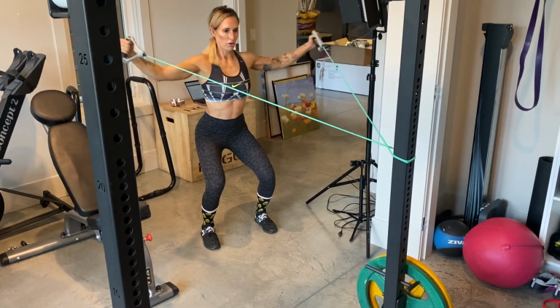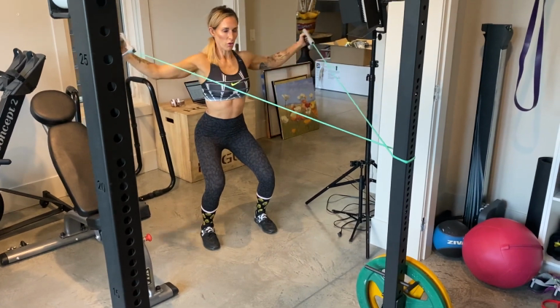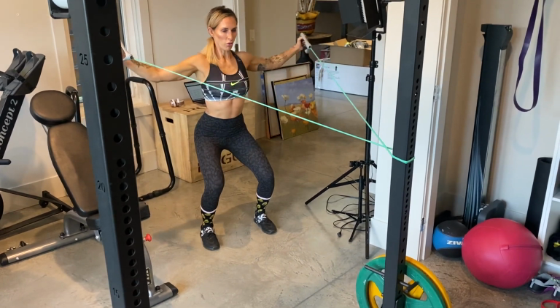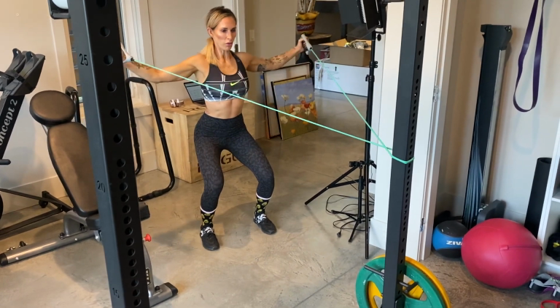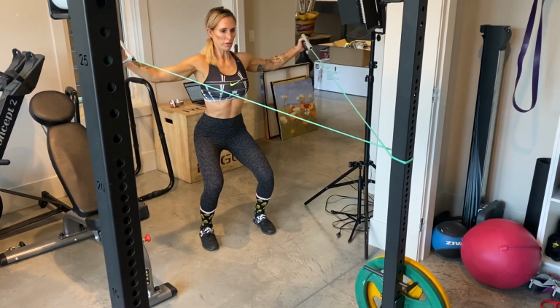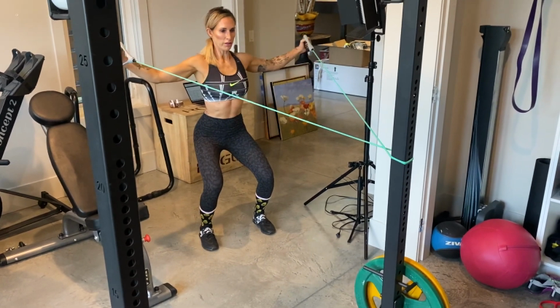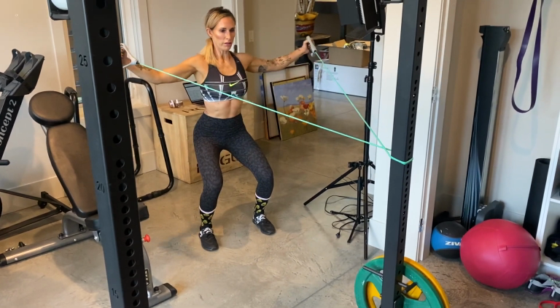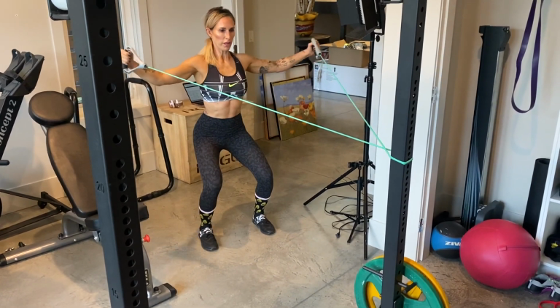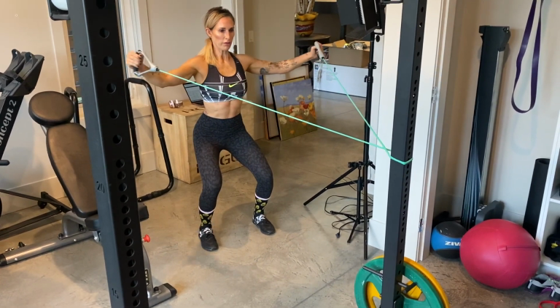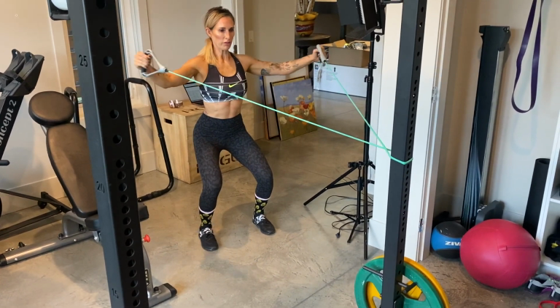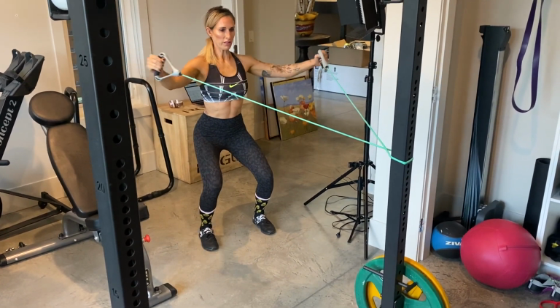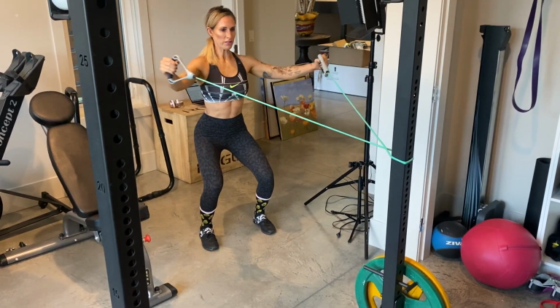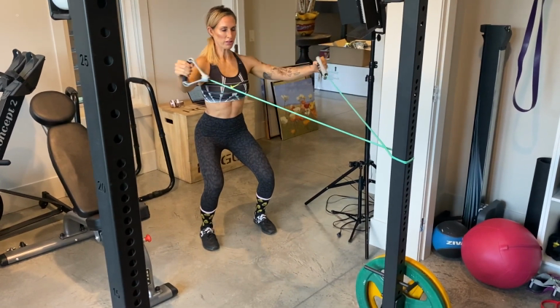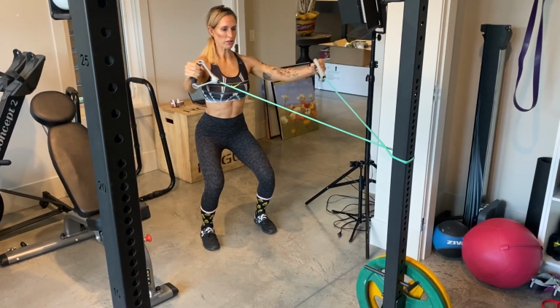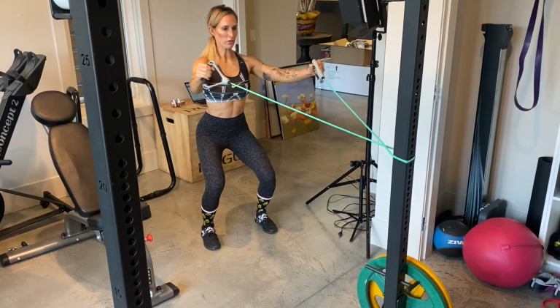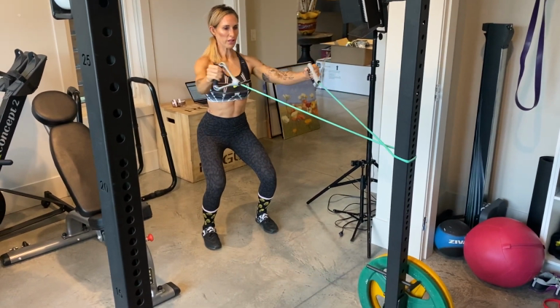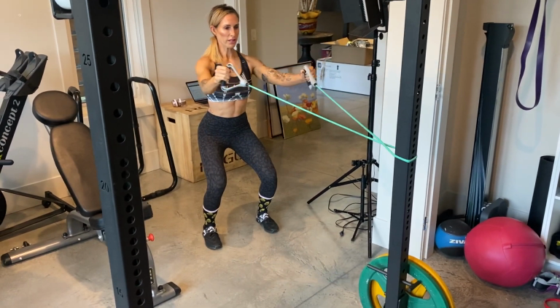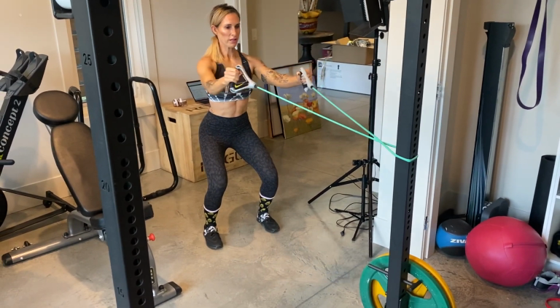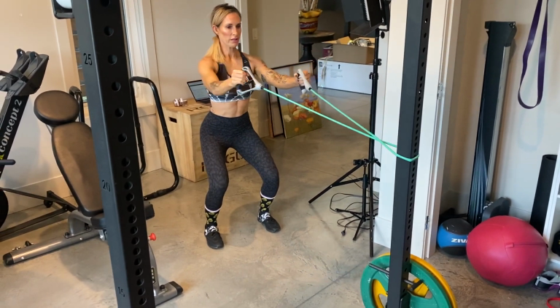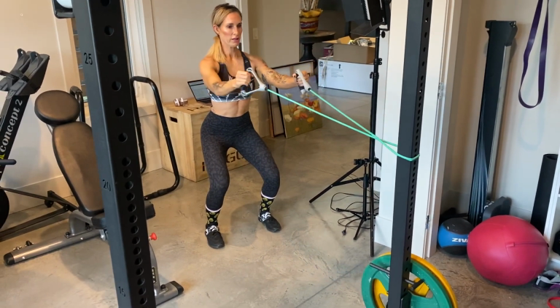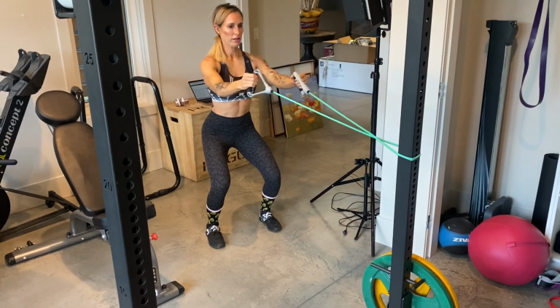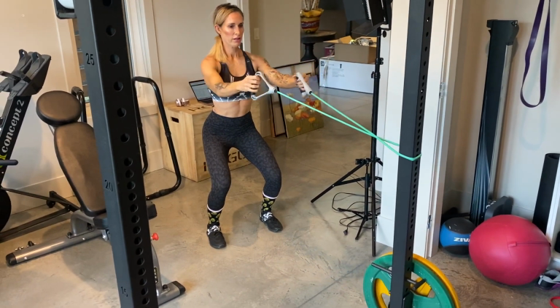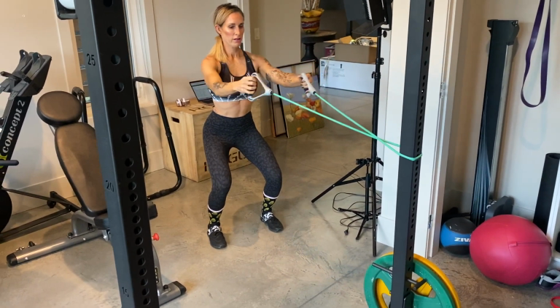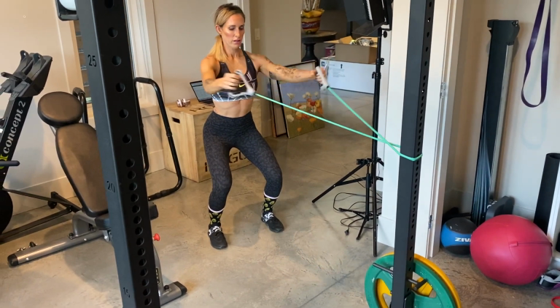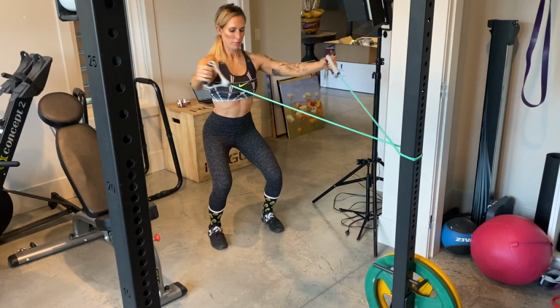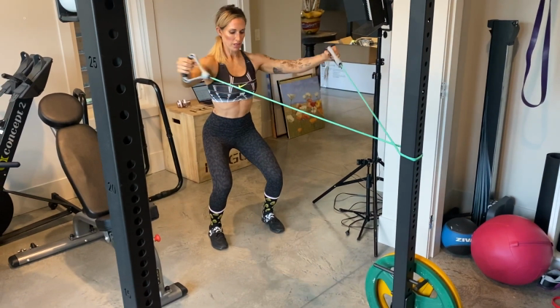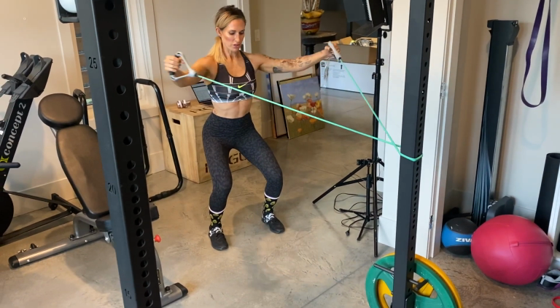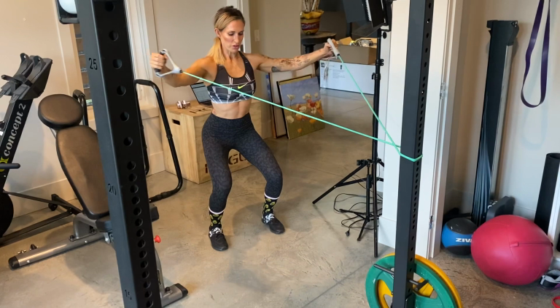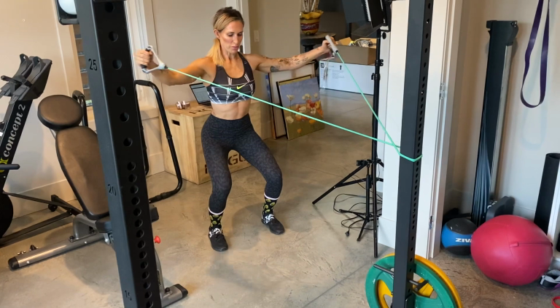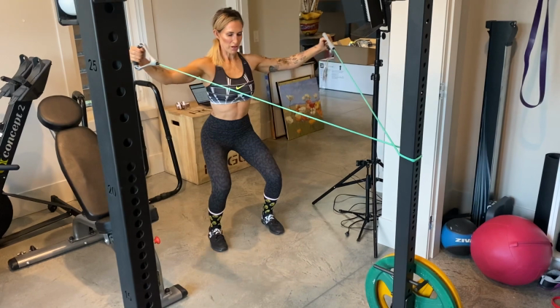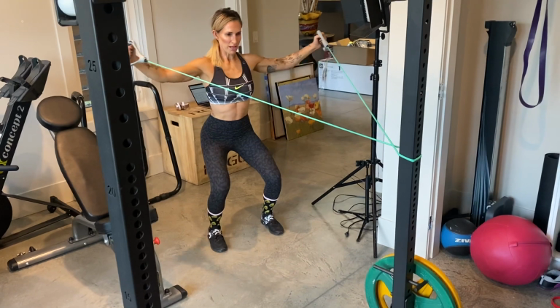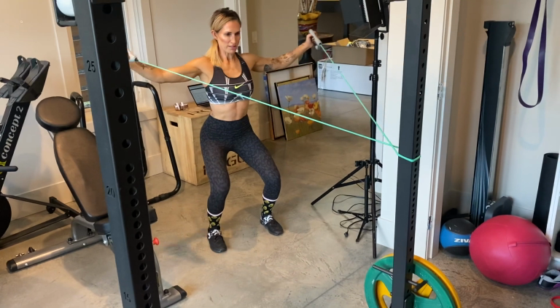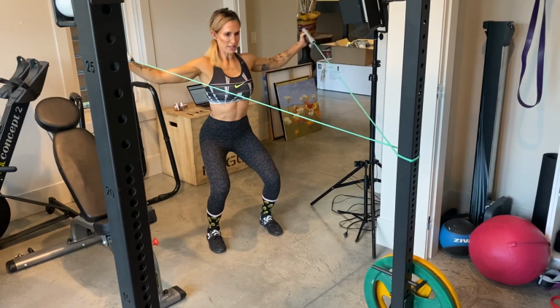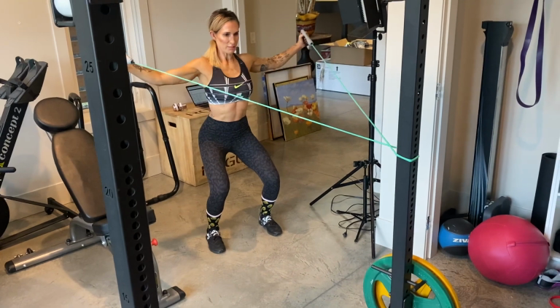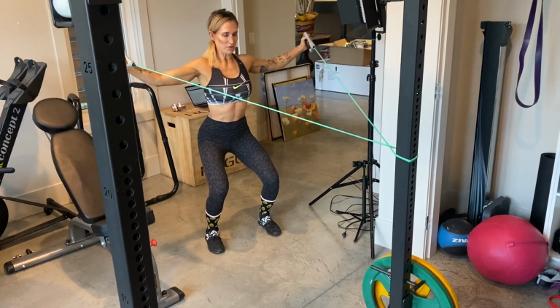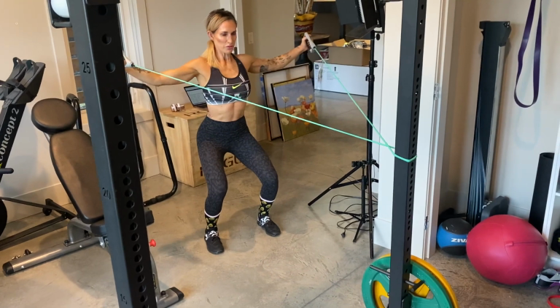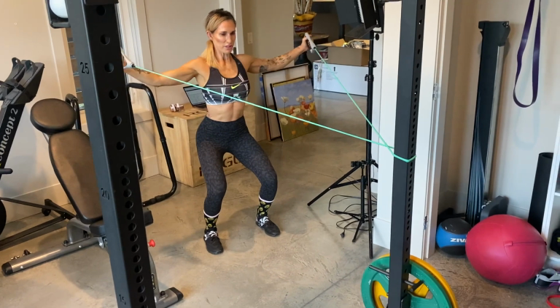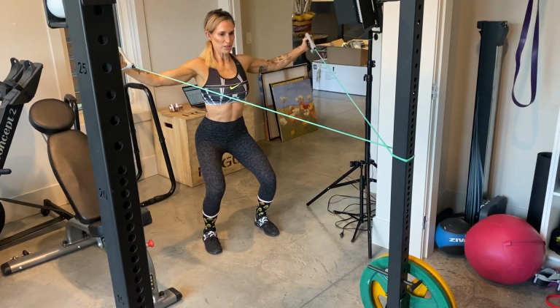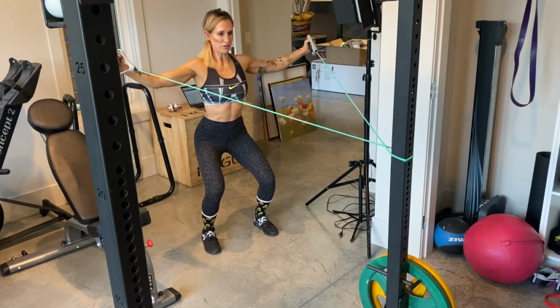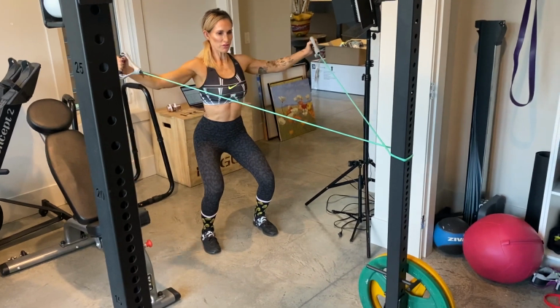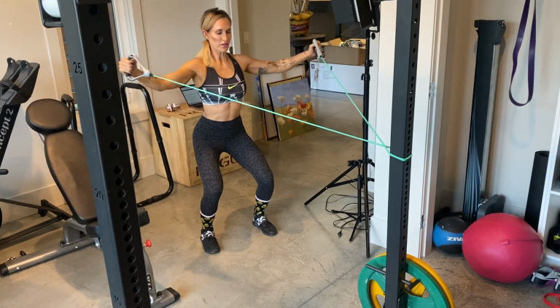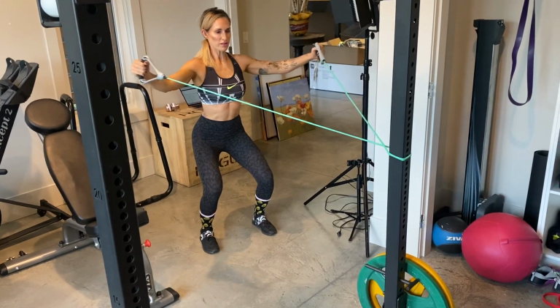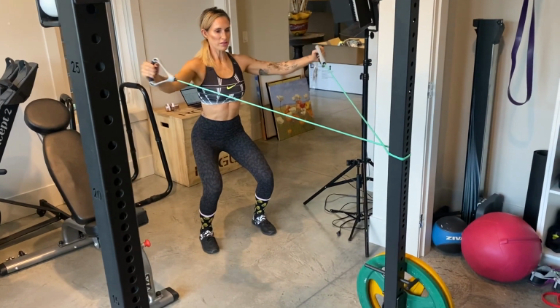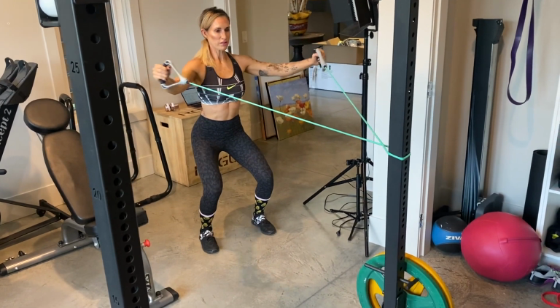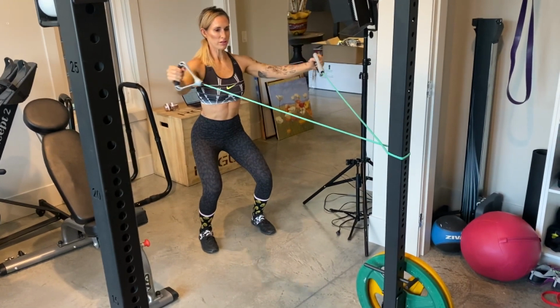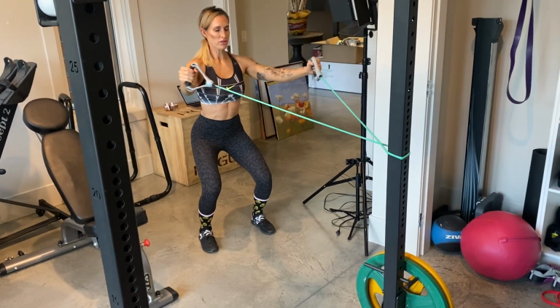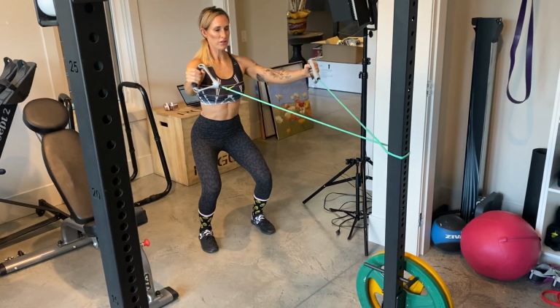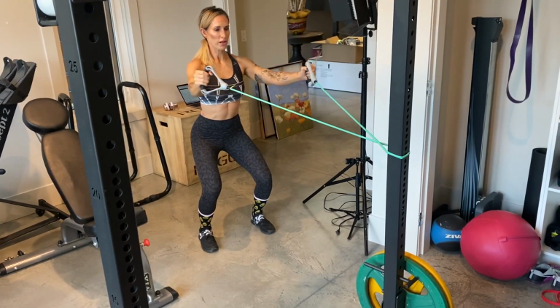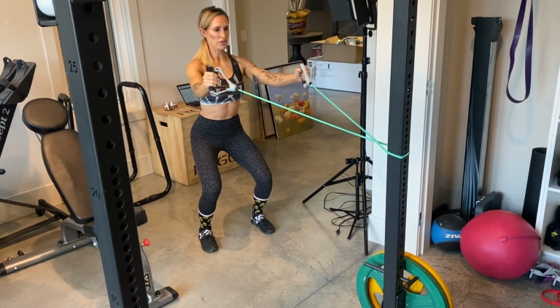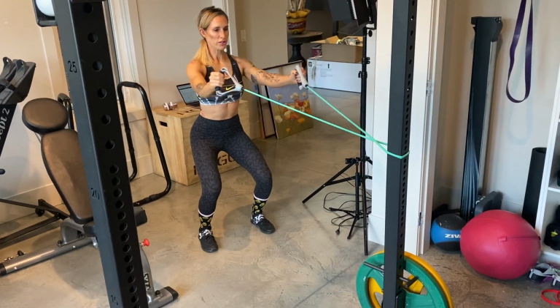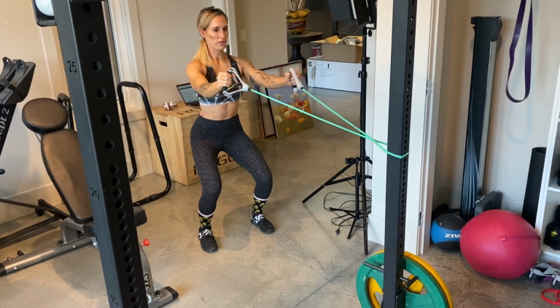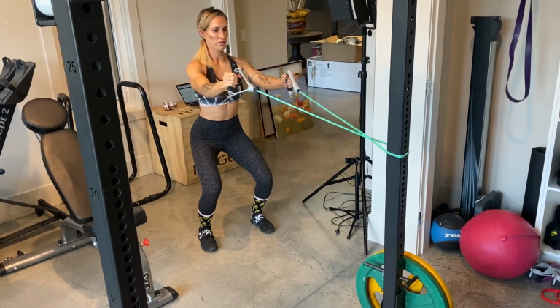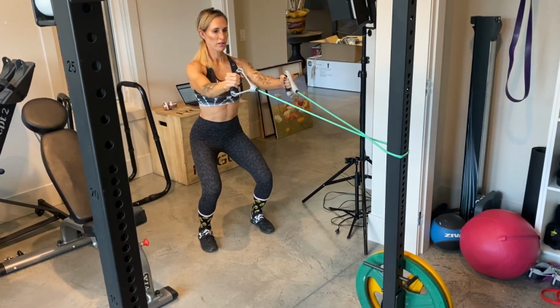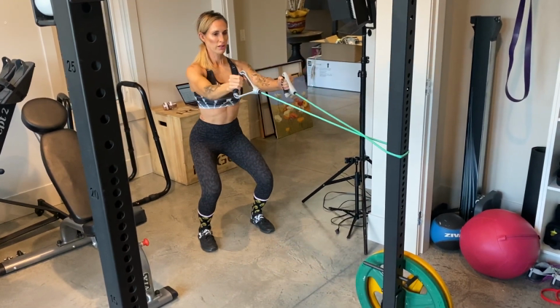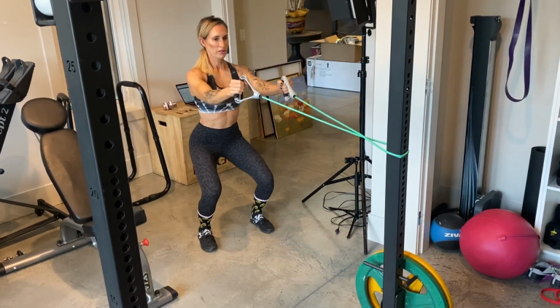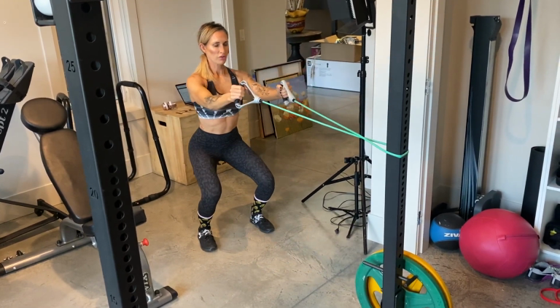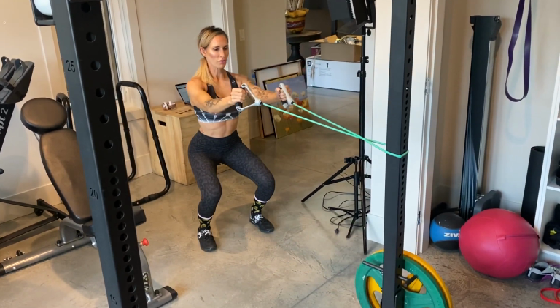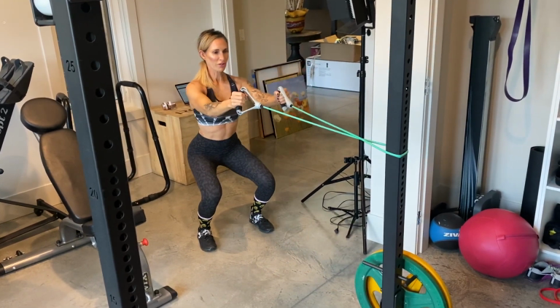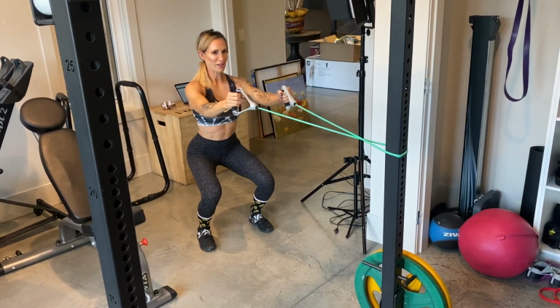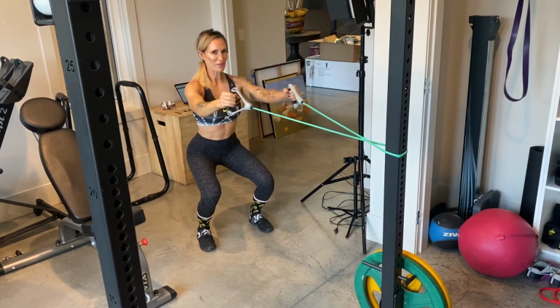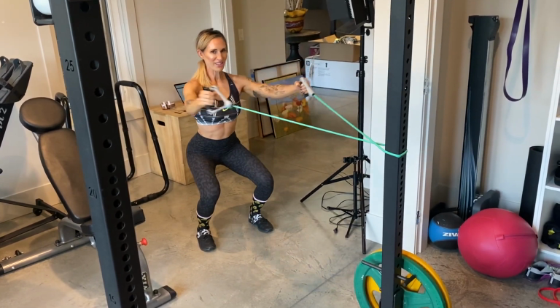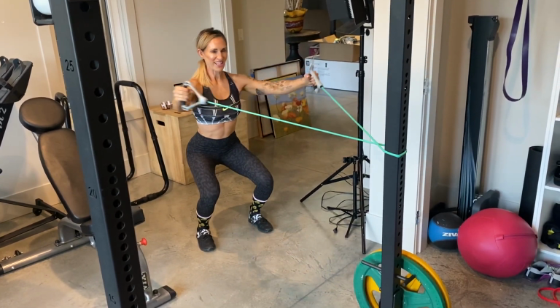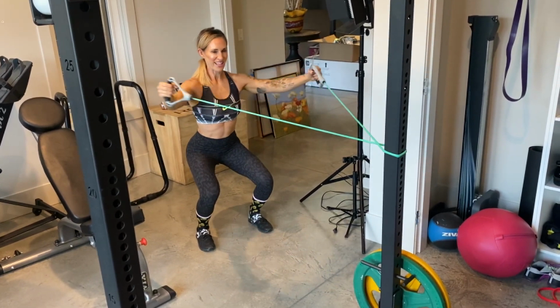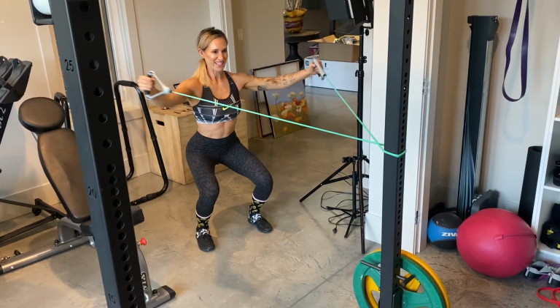Hold and release slowly. Make sure you're pausing in between the two phases of contraction. Don't forget about the legs.